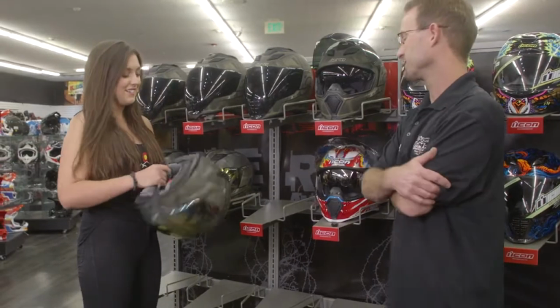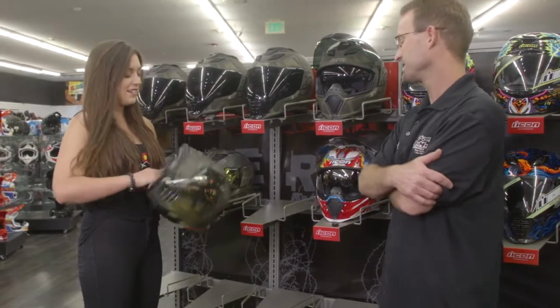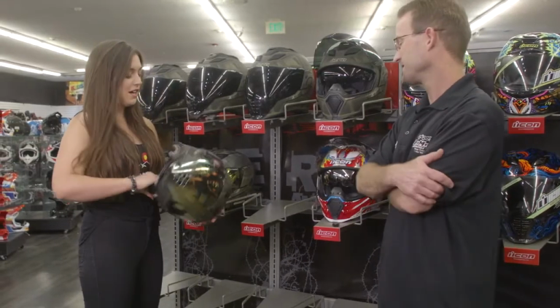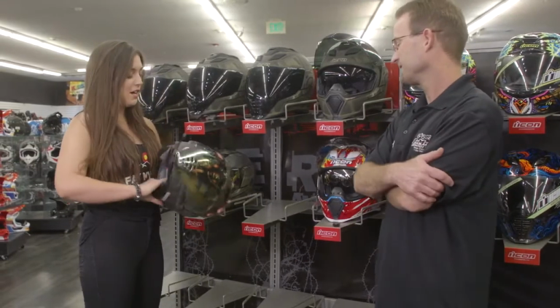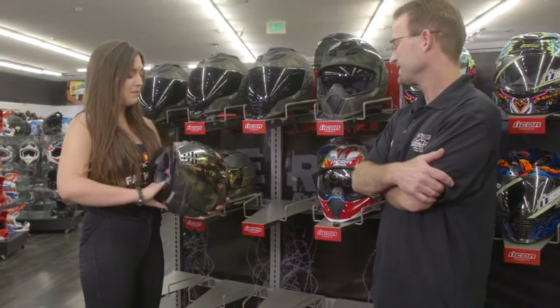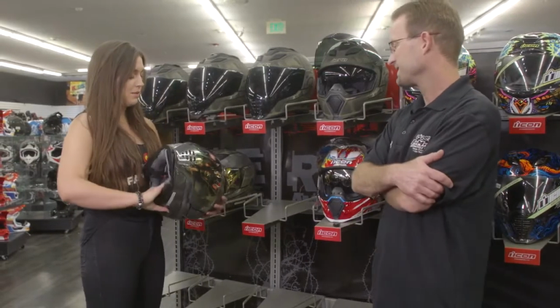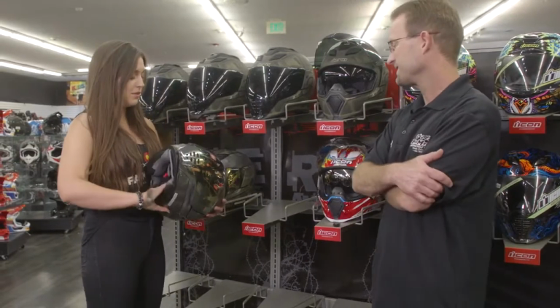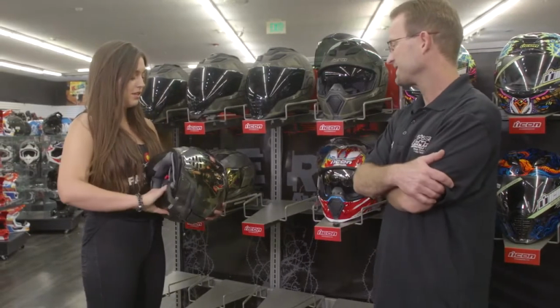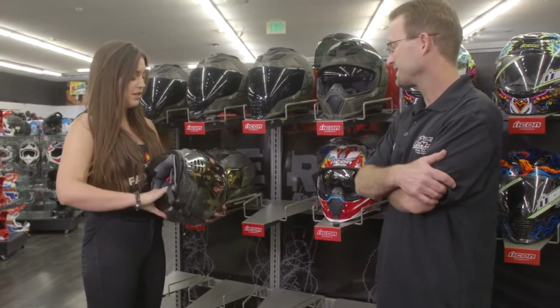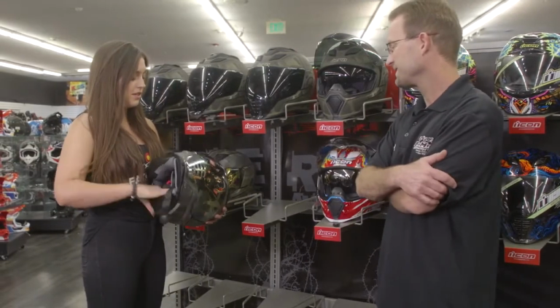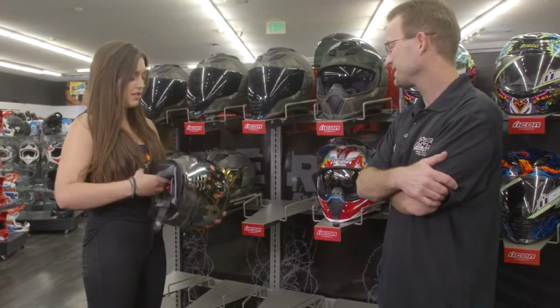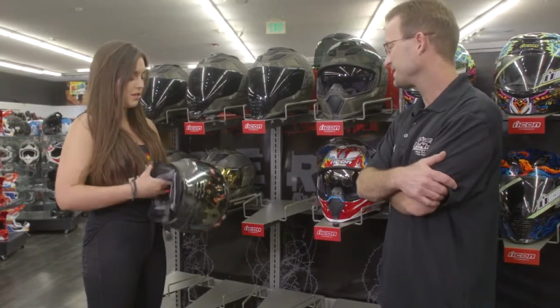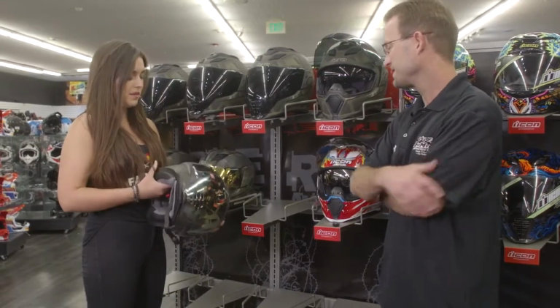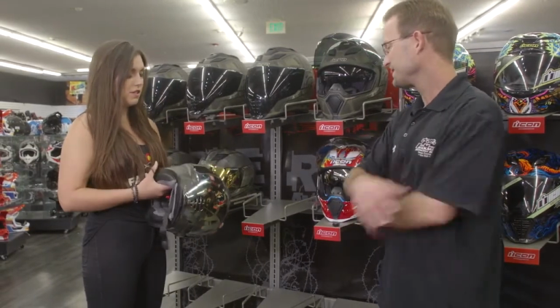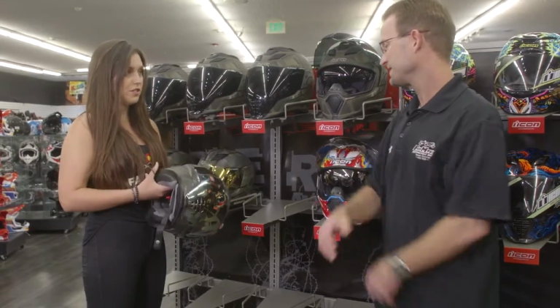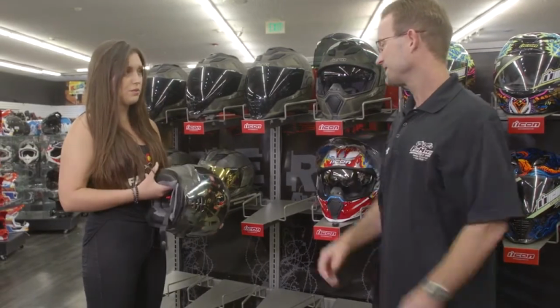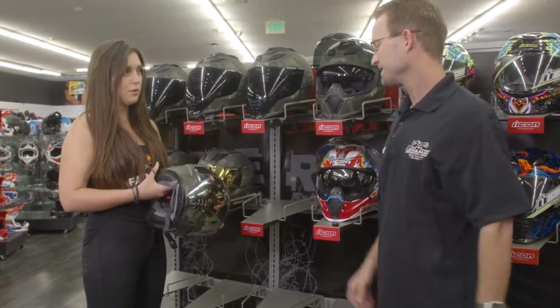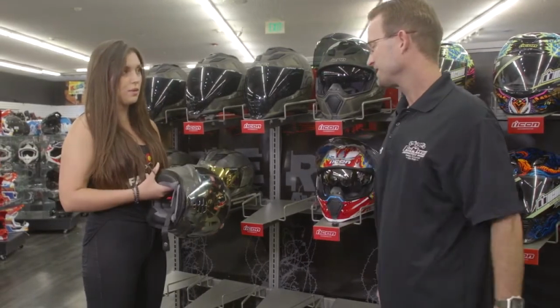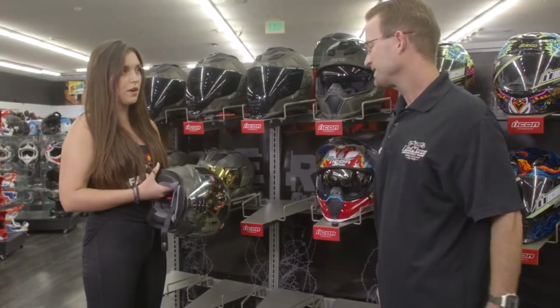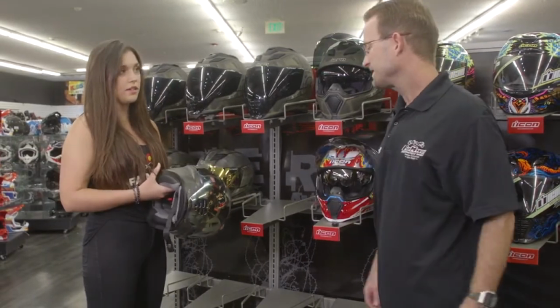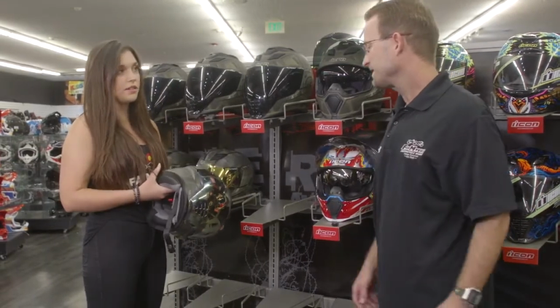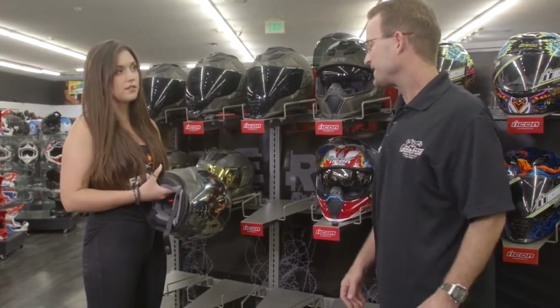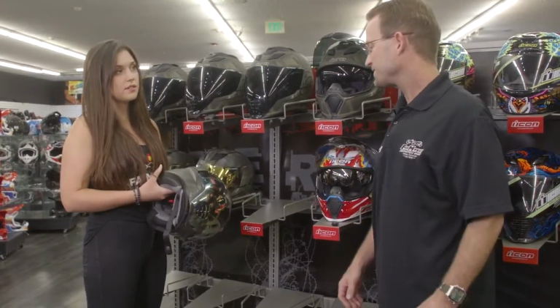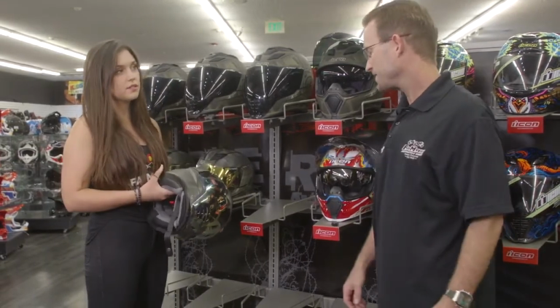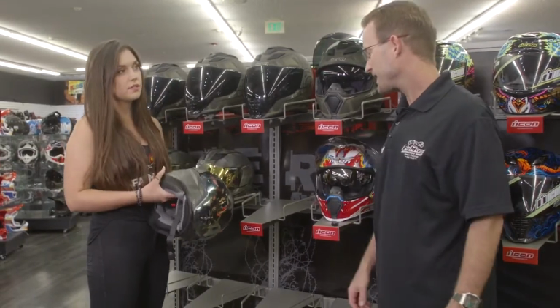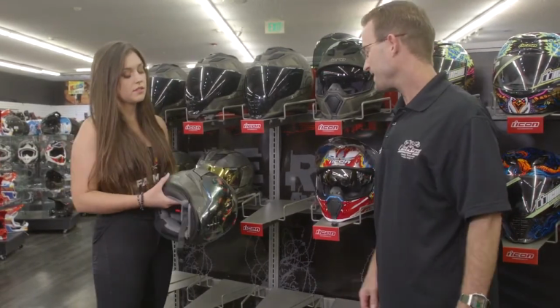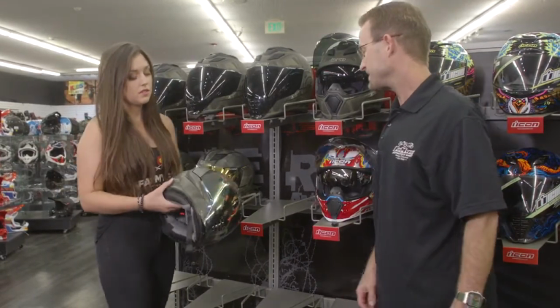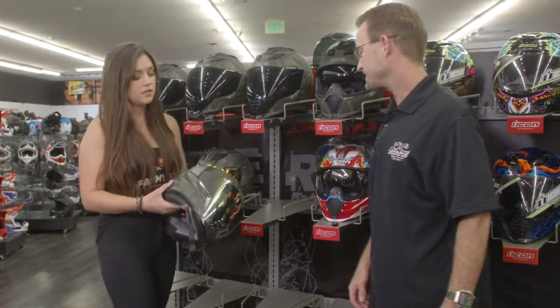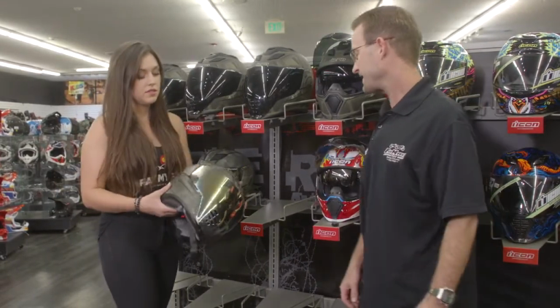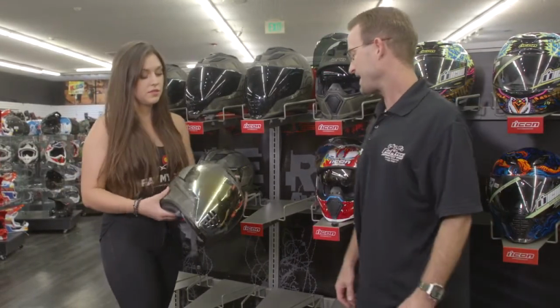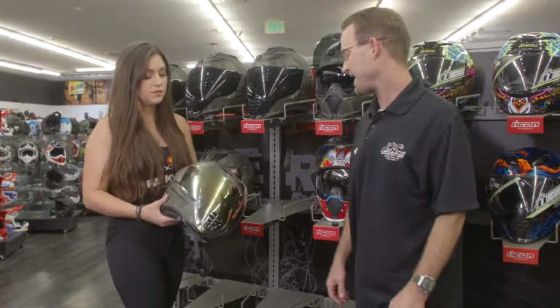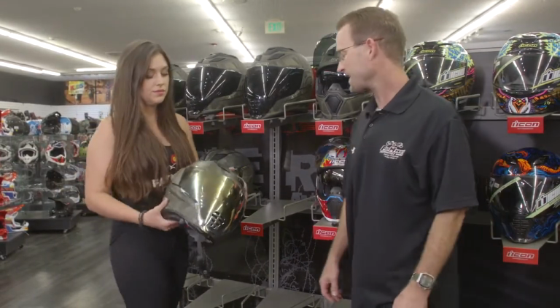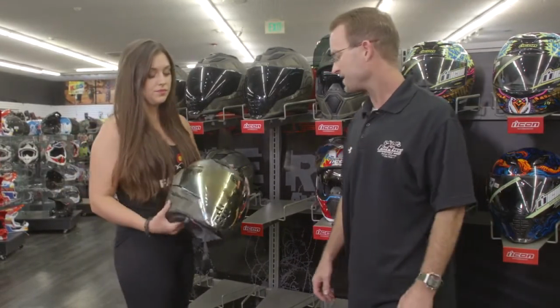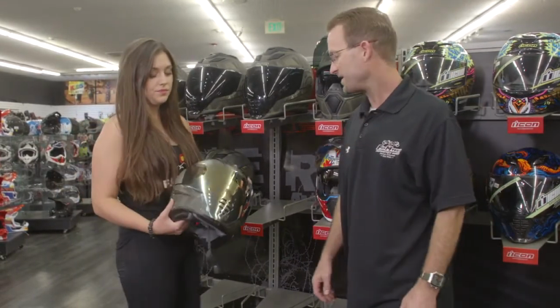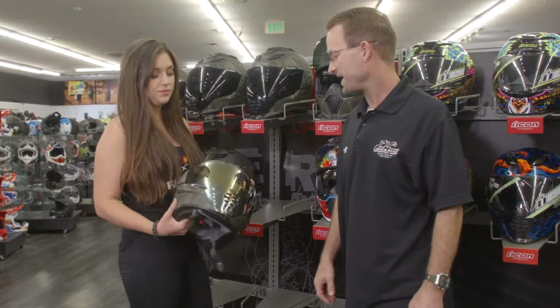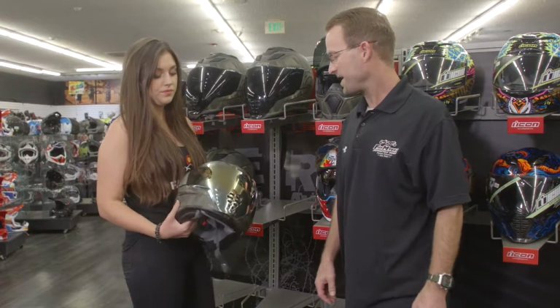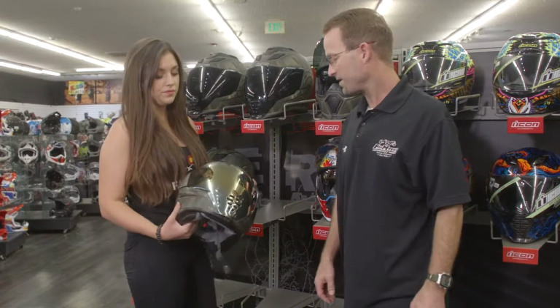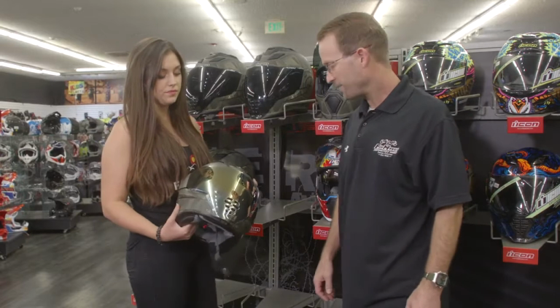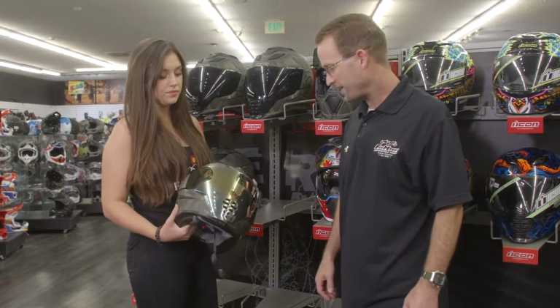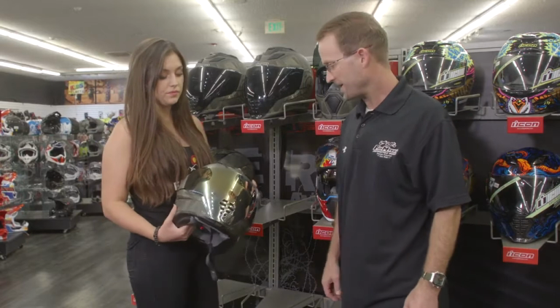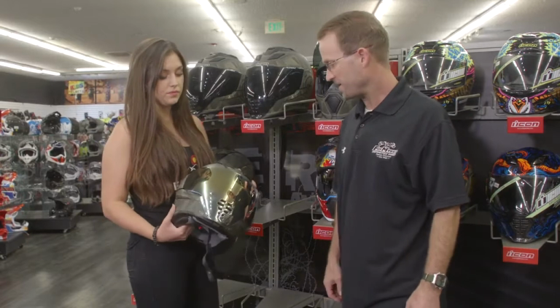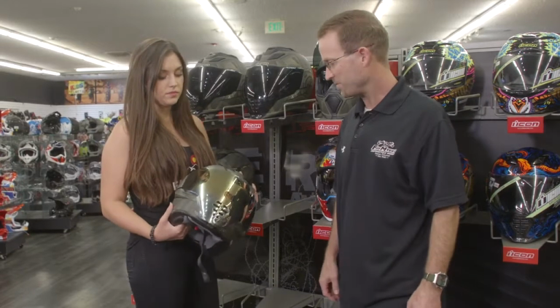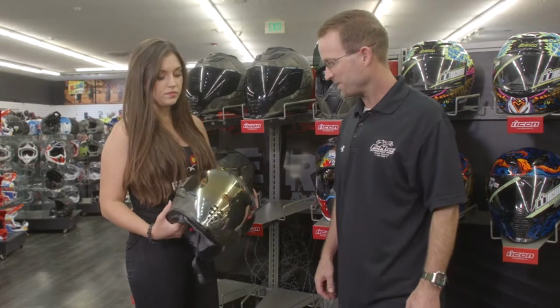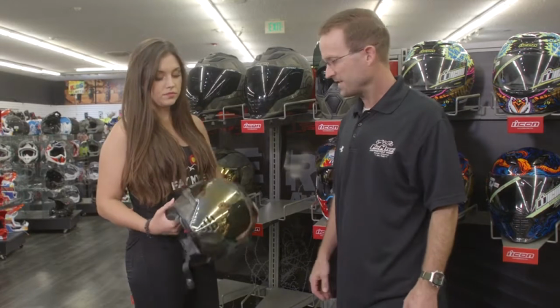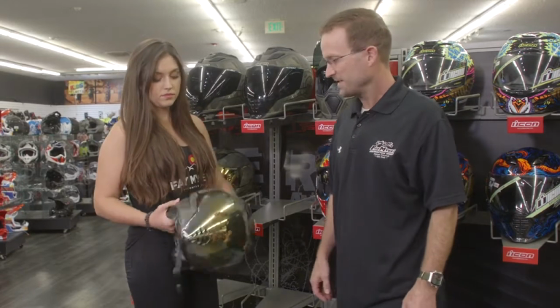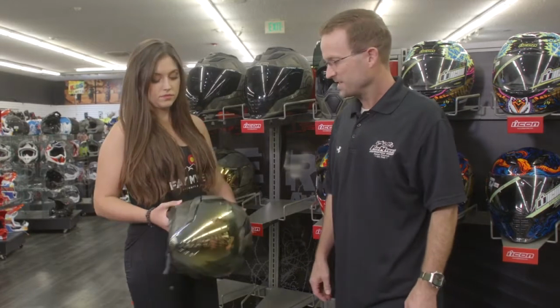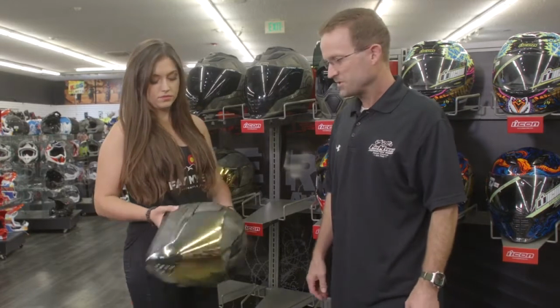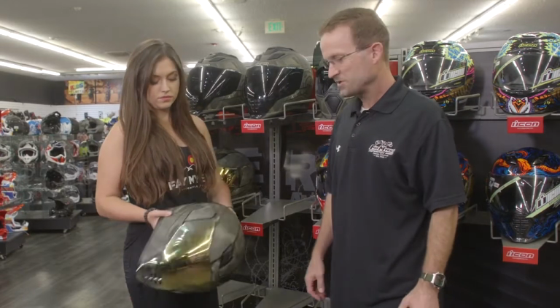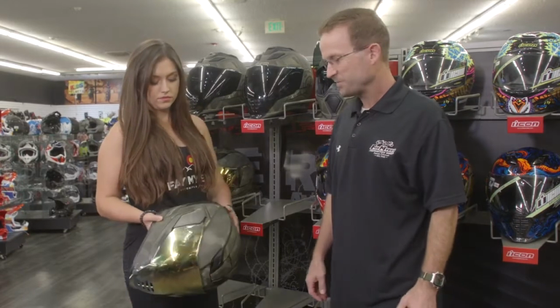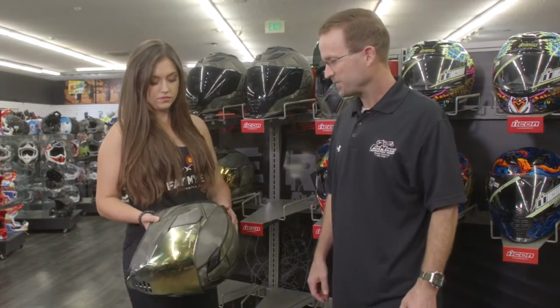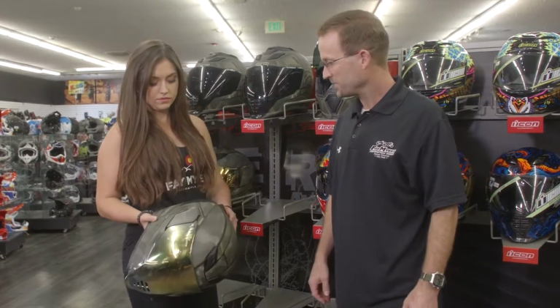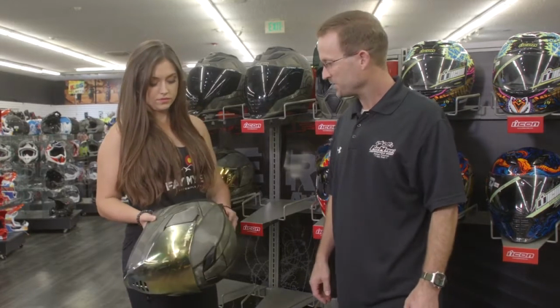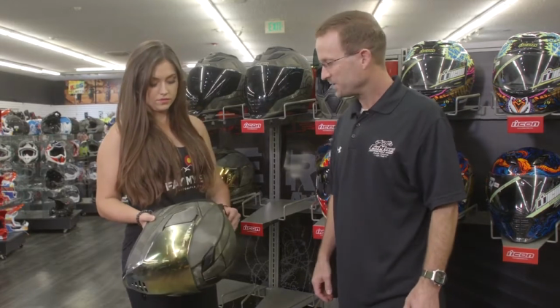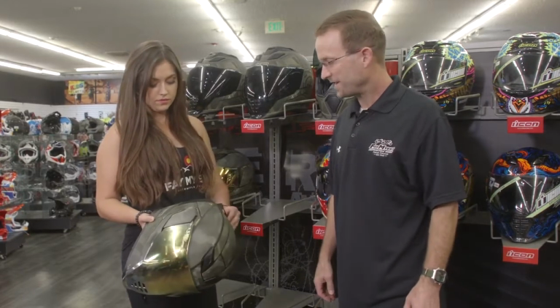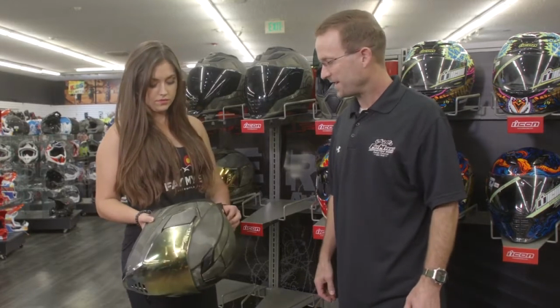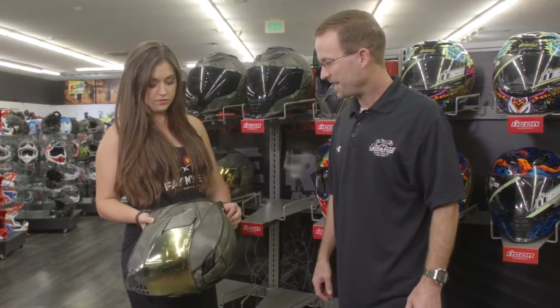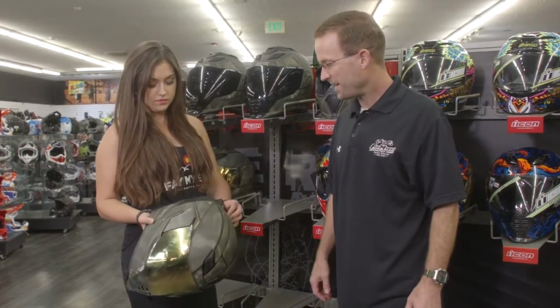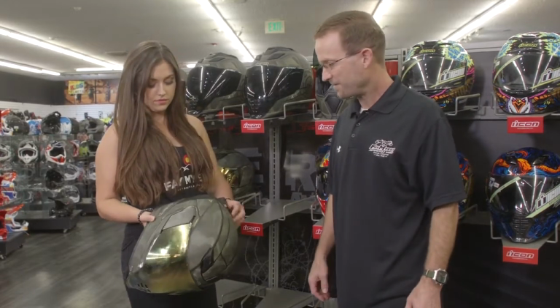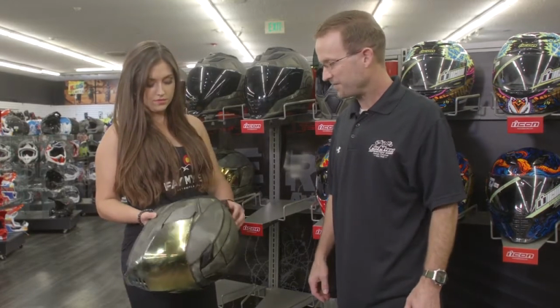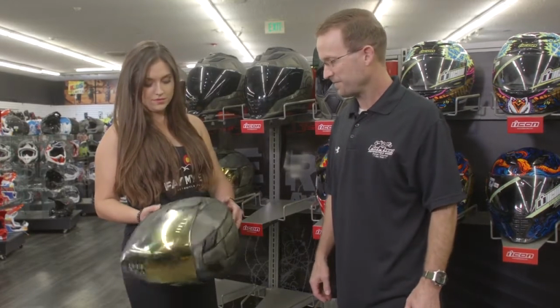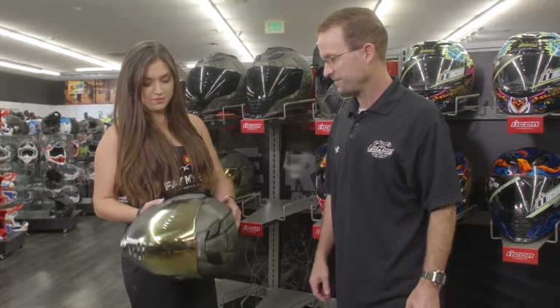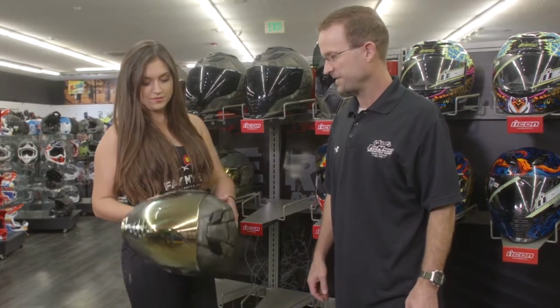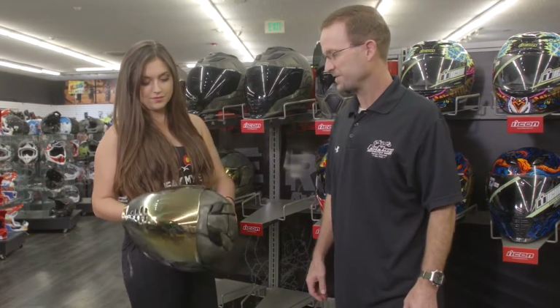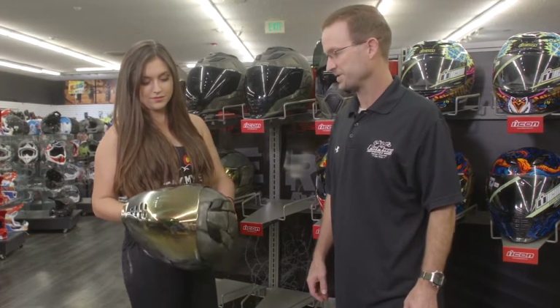I'm really liking this helmet. Can you tell me more about it? I sure can. That's the Icon AirFlight helmet. Super cool, got a lot of fun features.